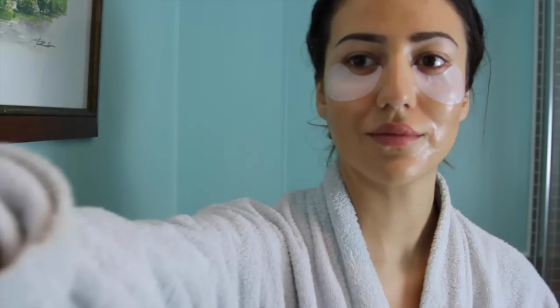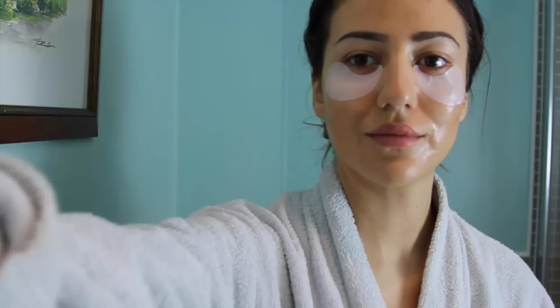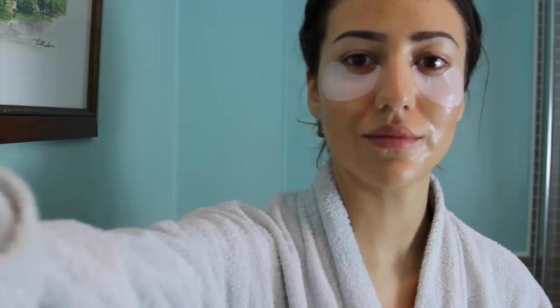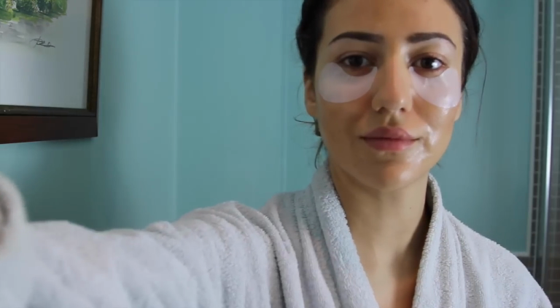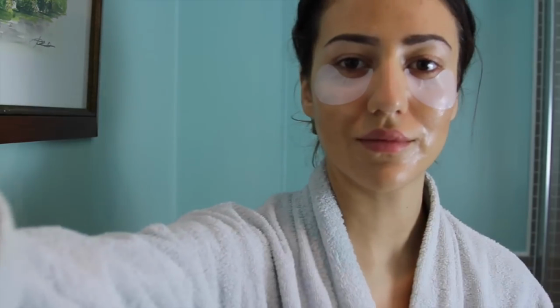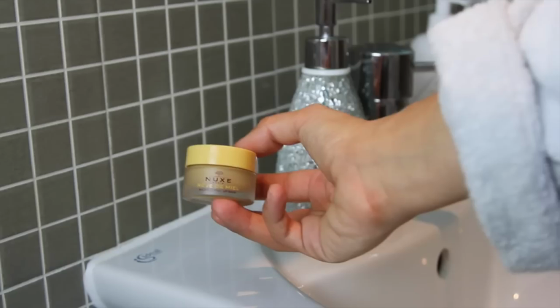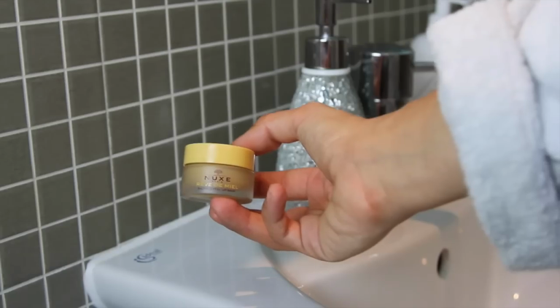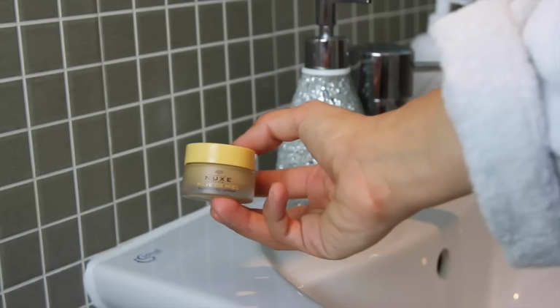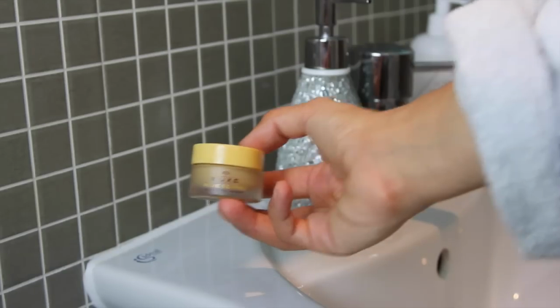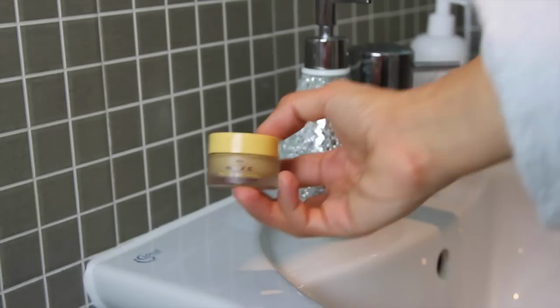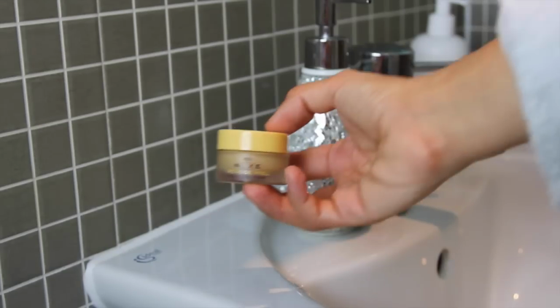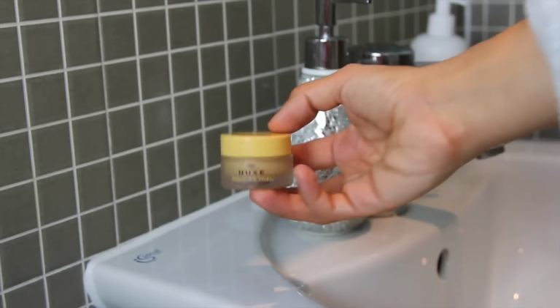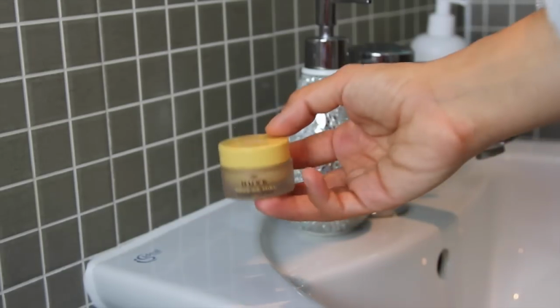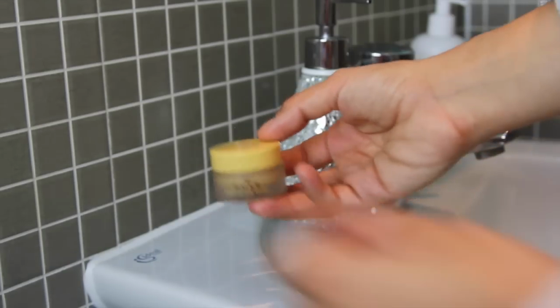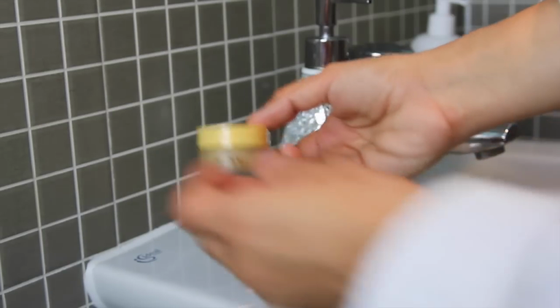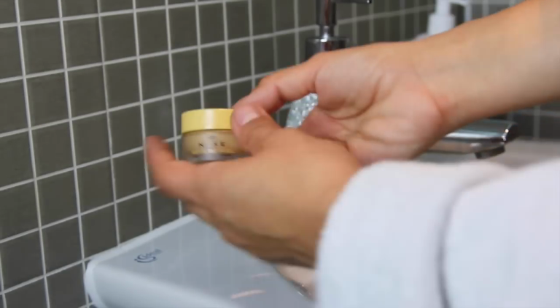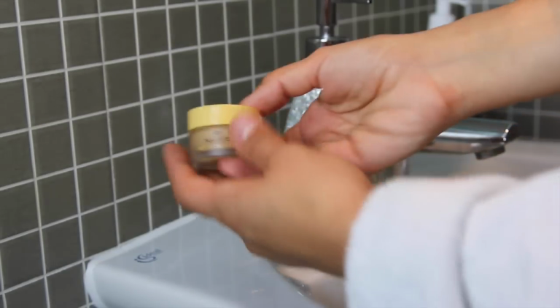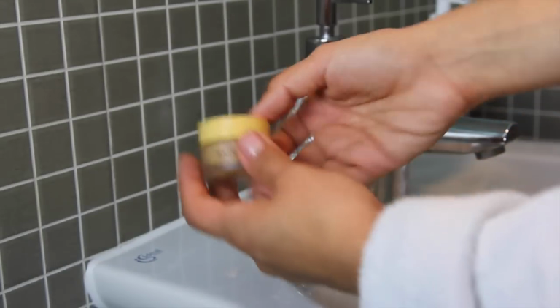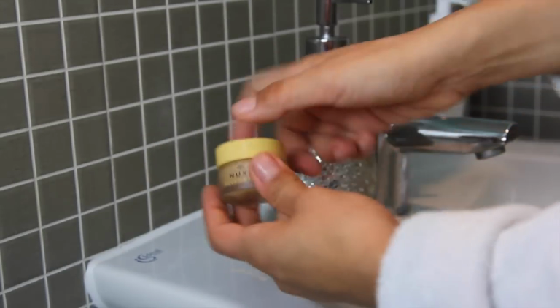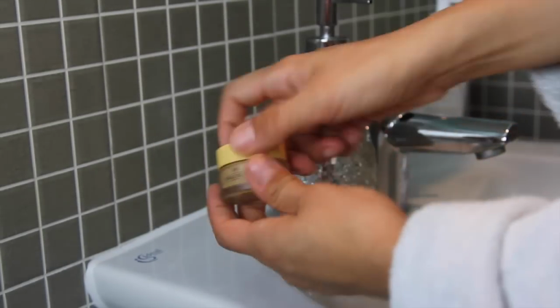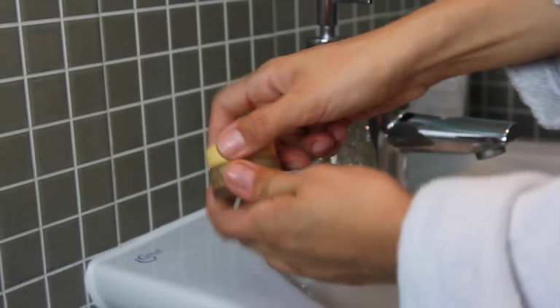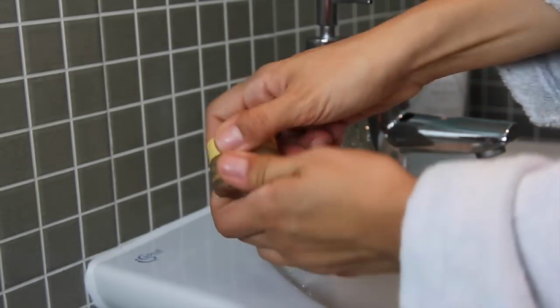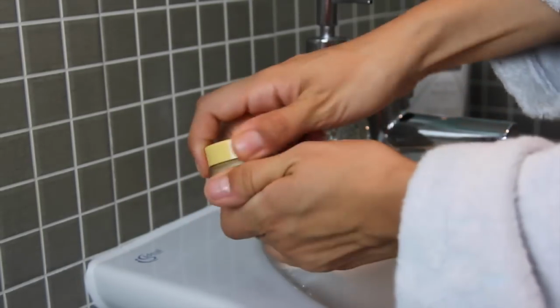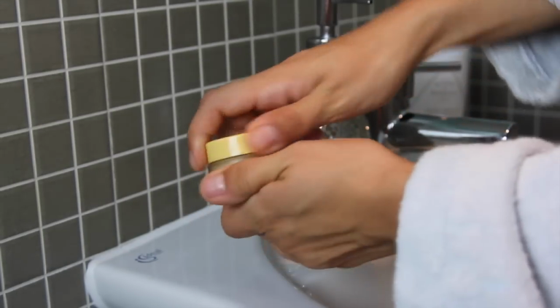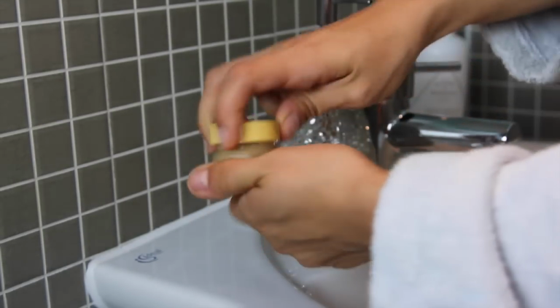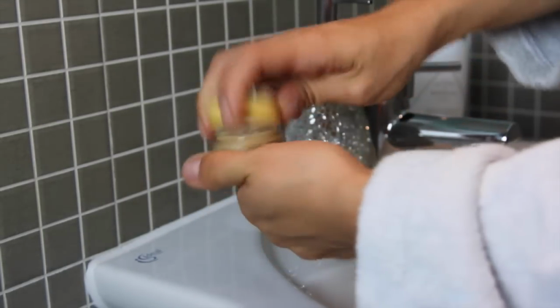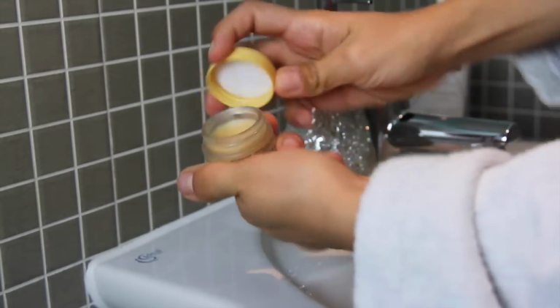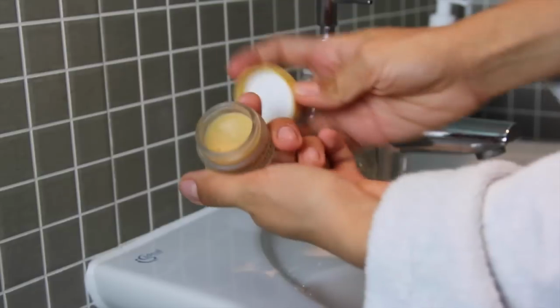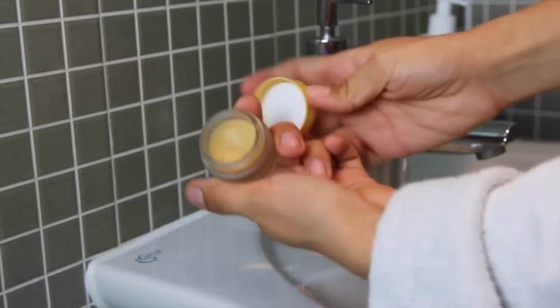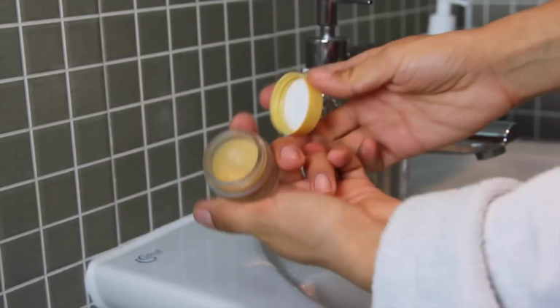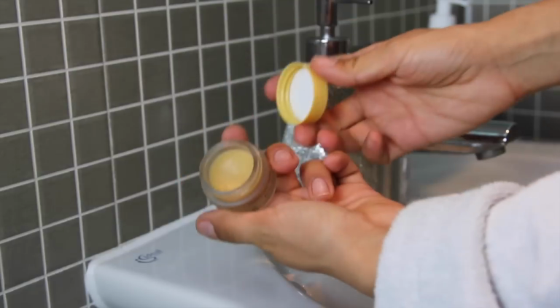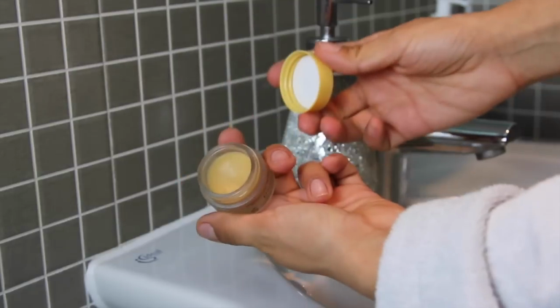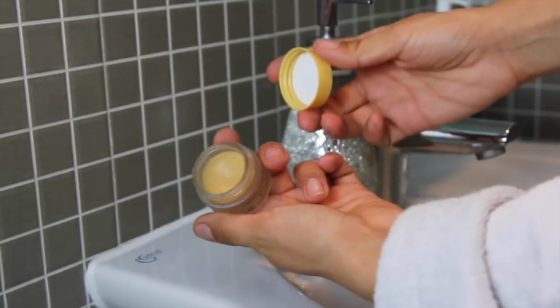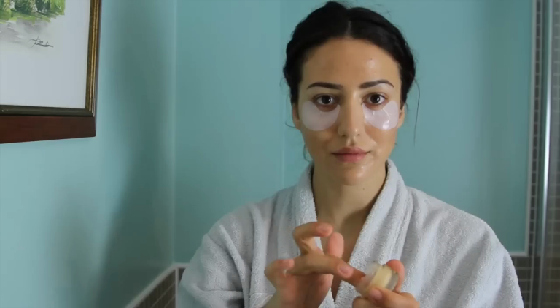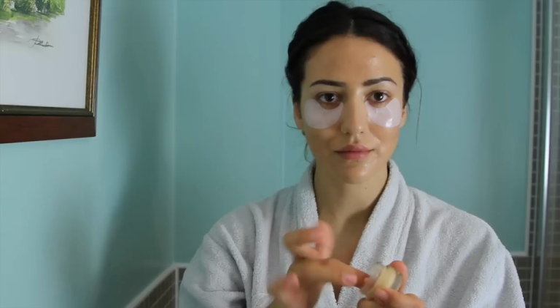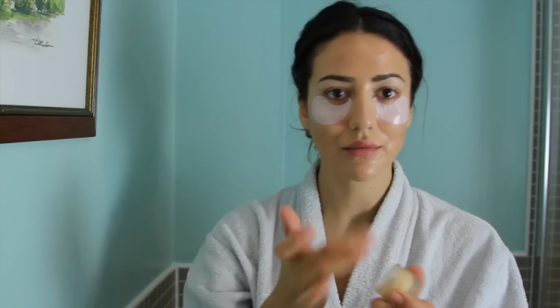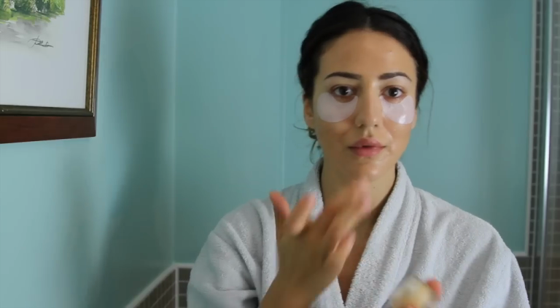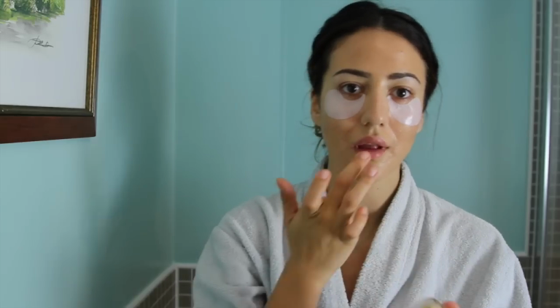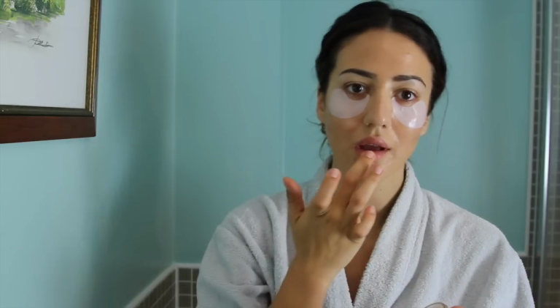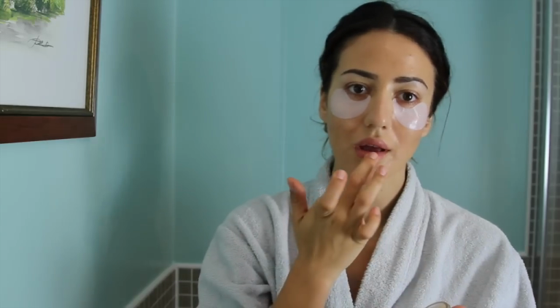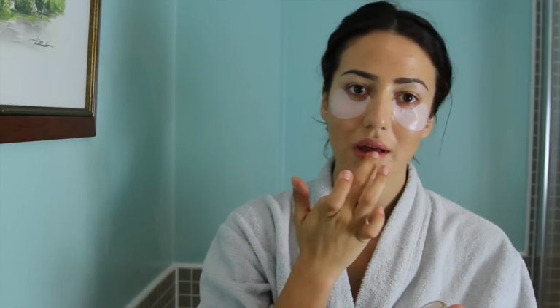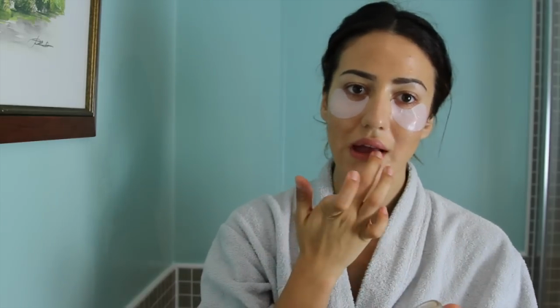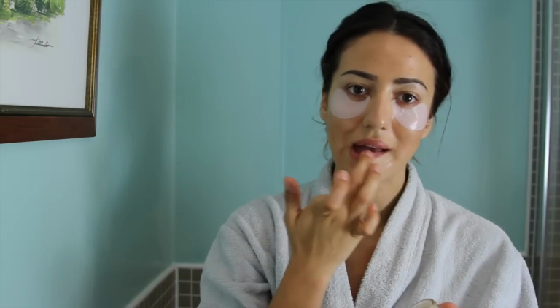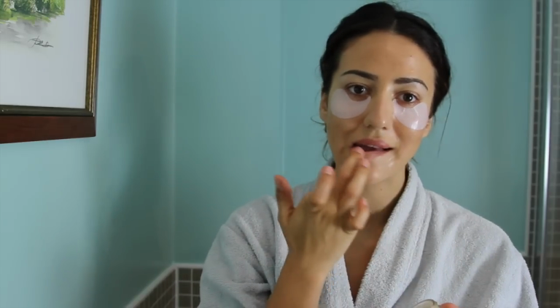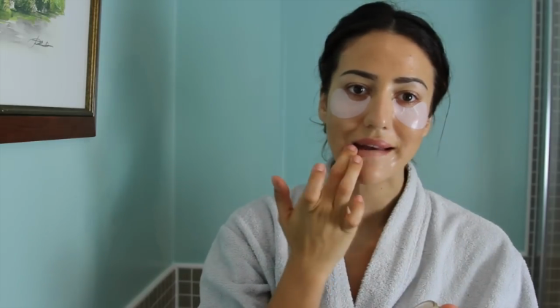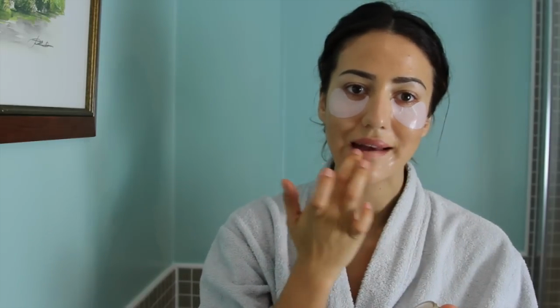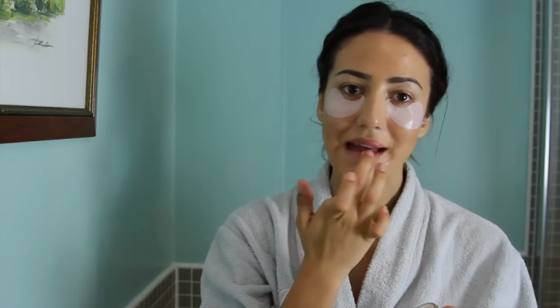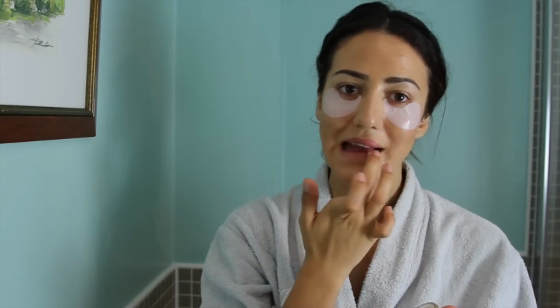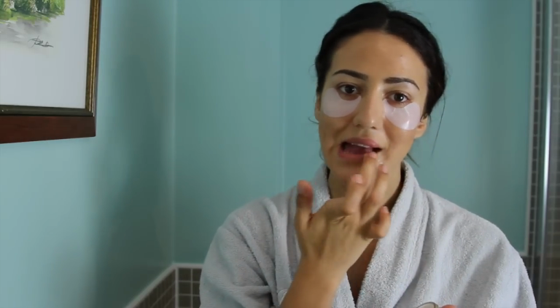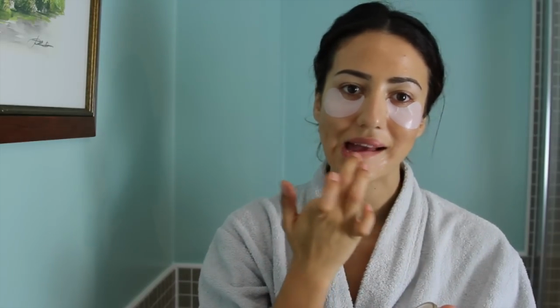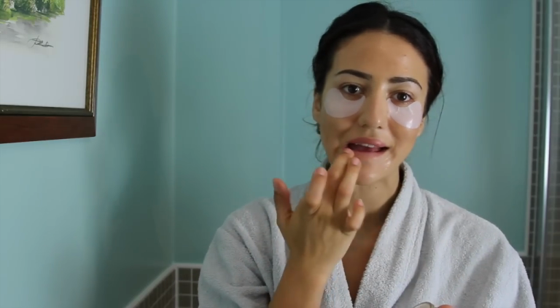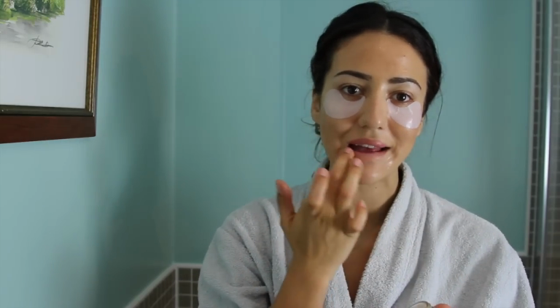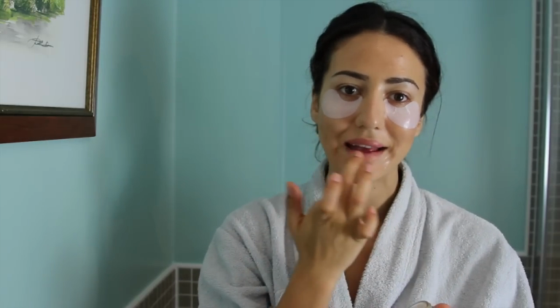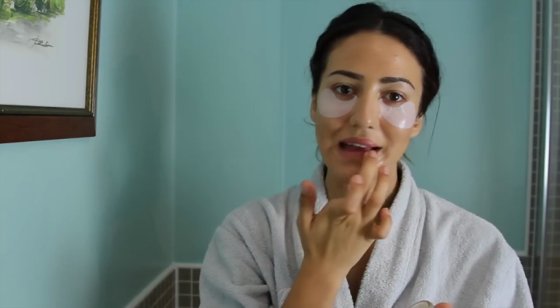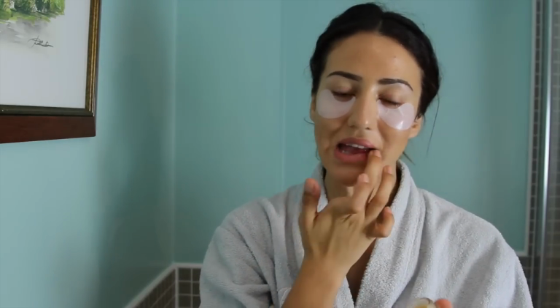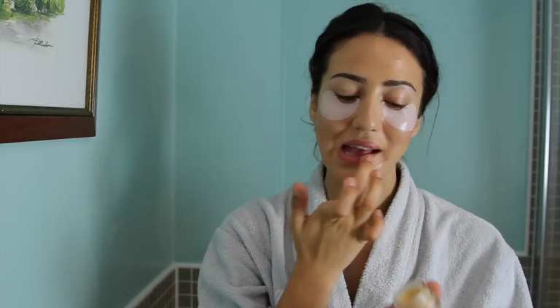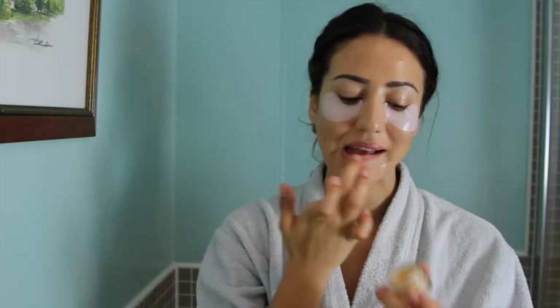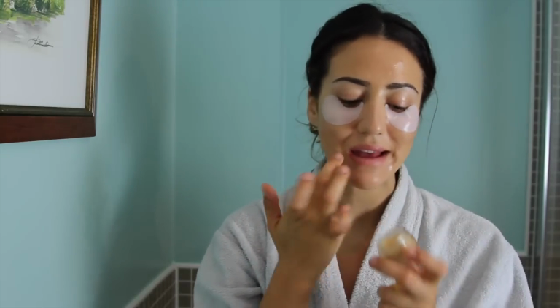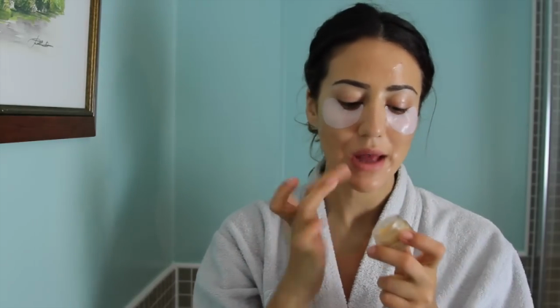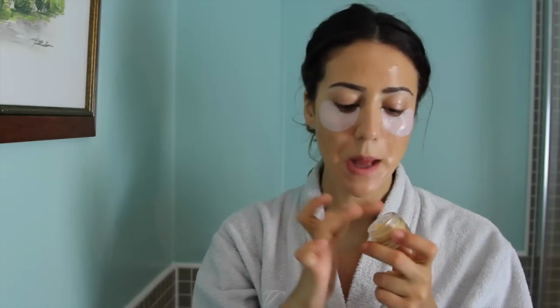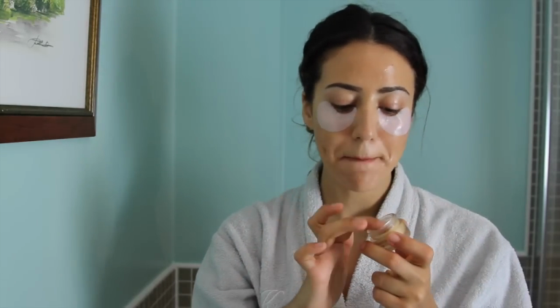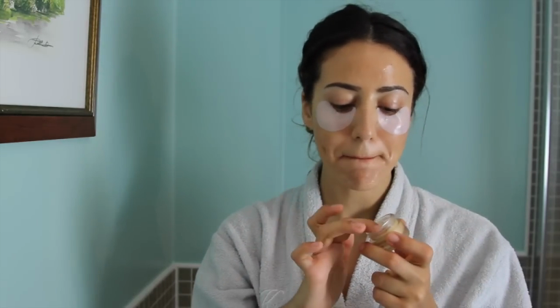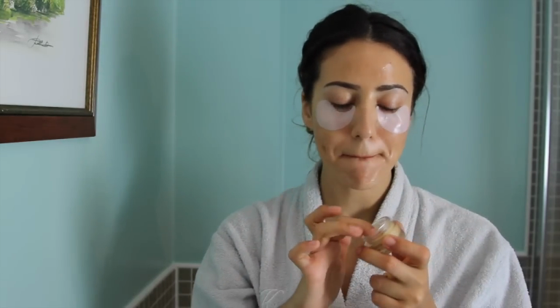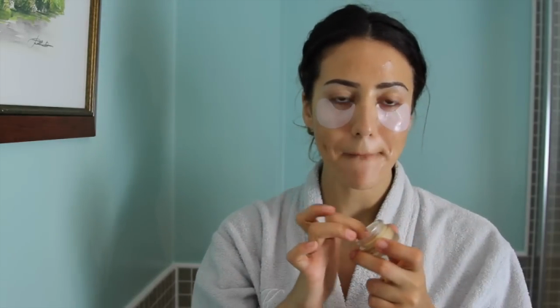Of course I cannot live without lip balm and this is the Nuxe one which I'm using a lot lately.